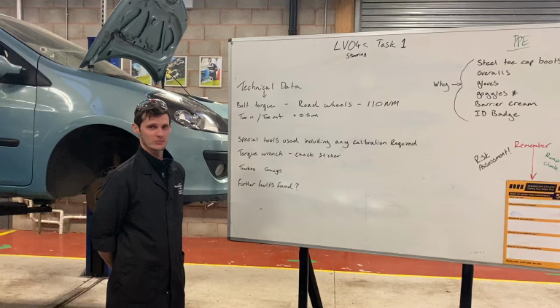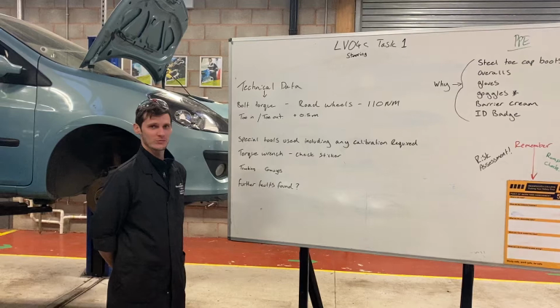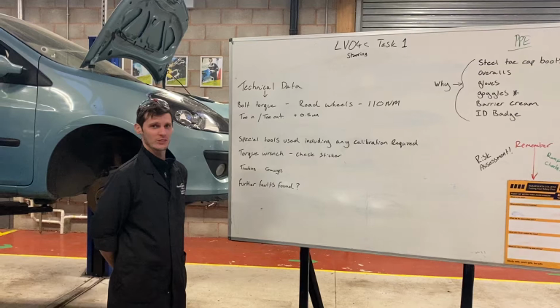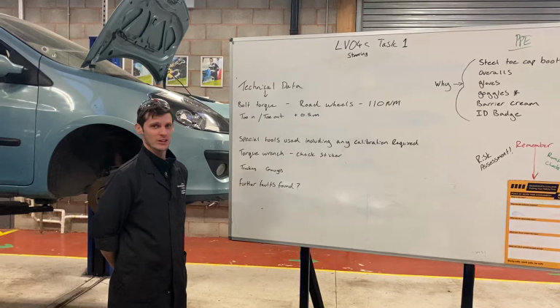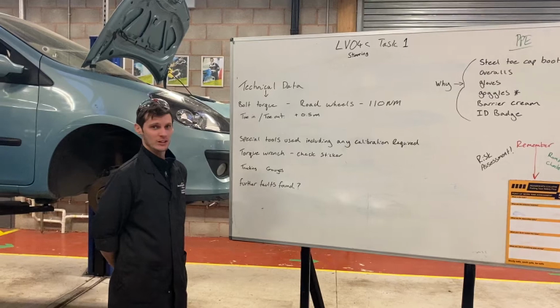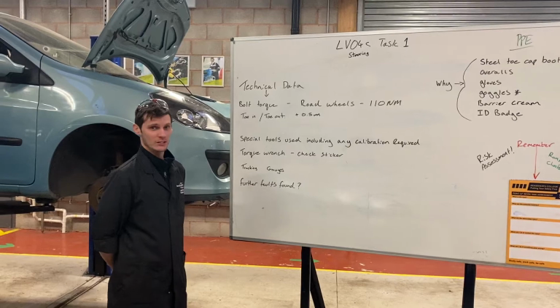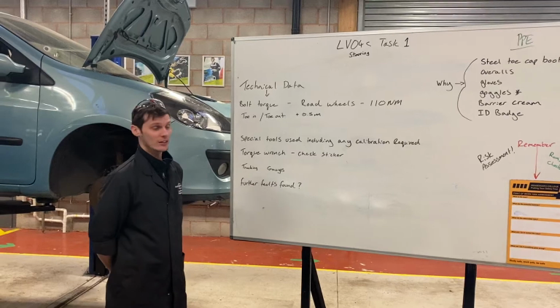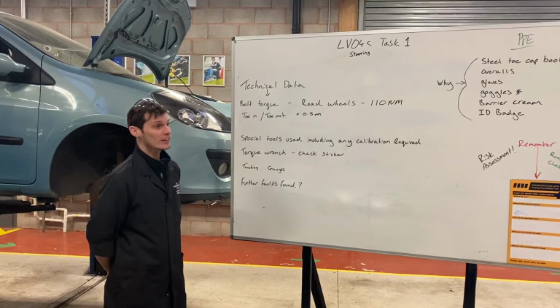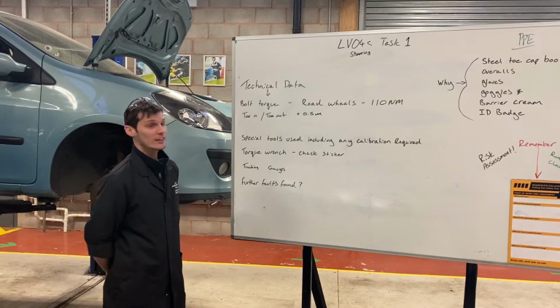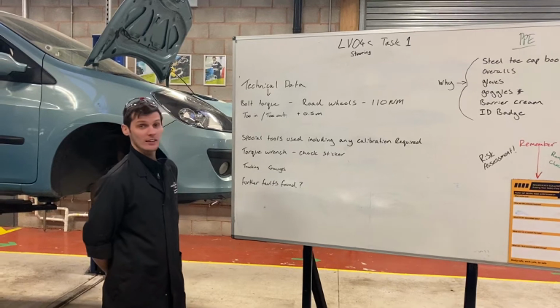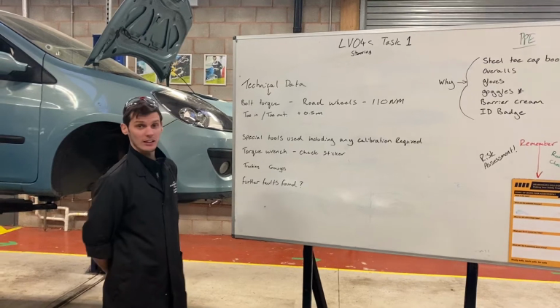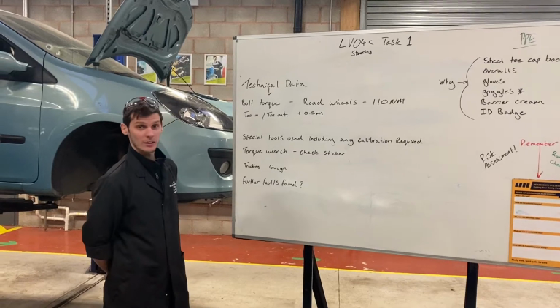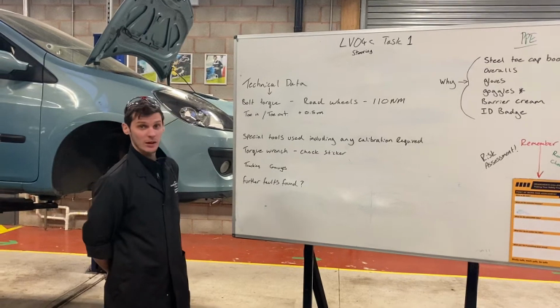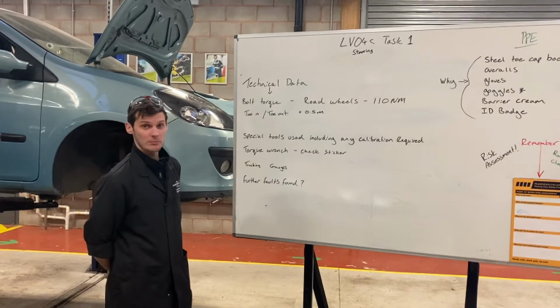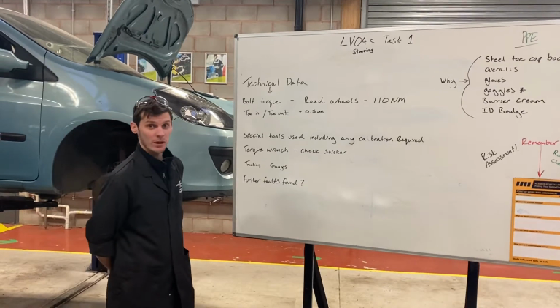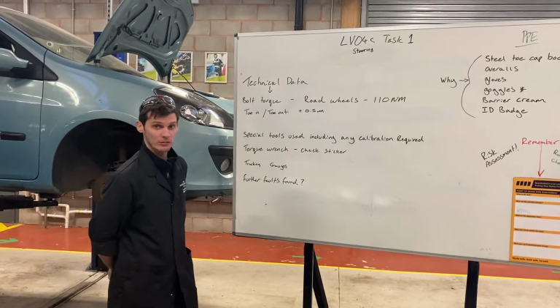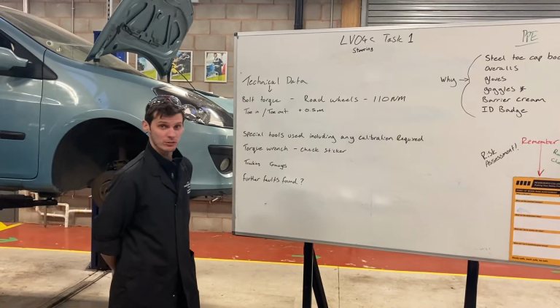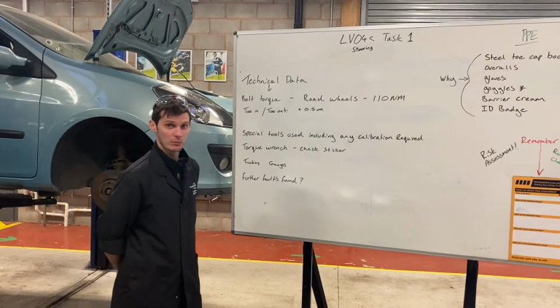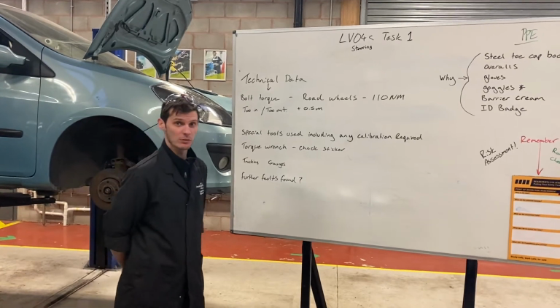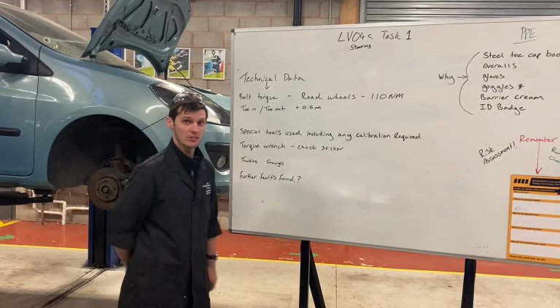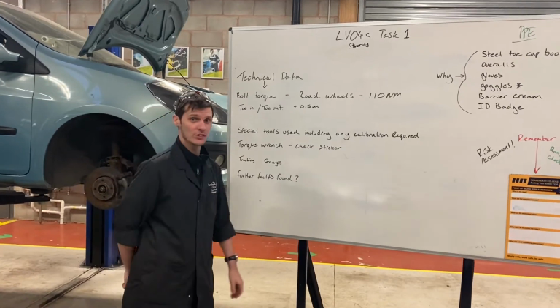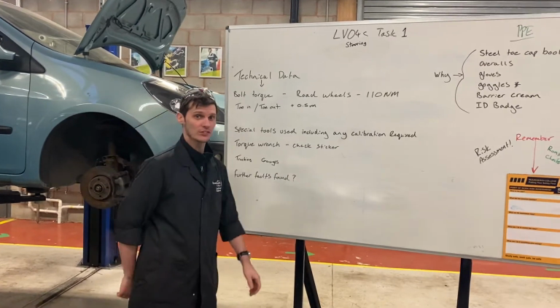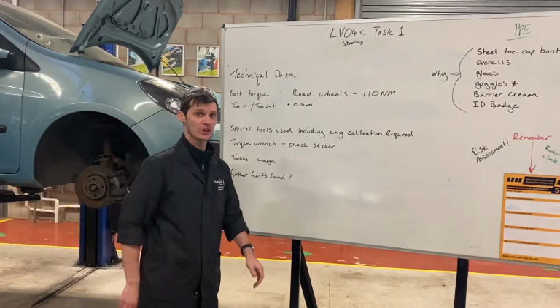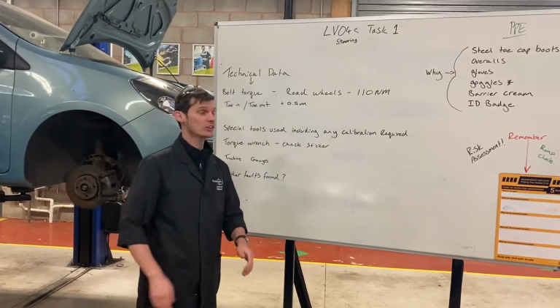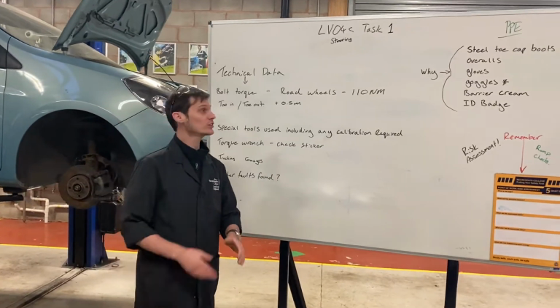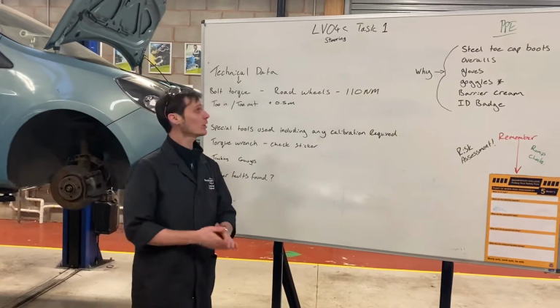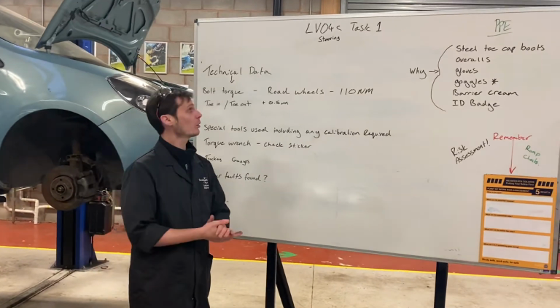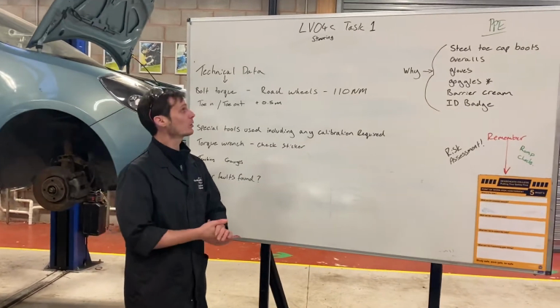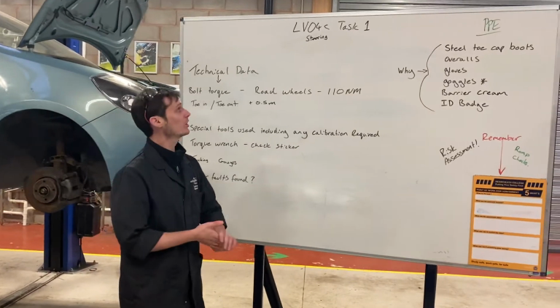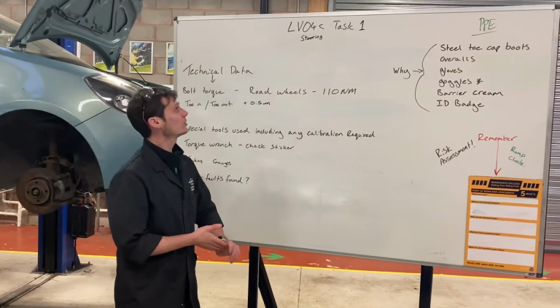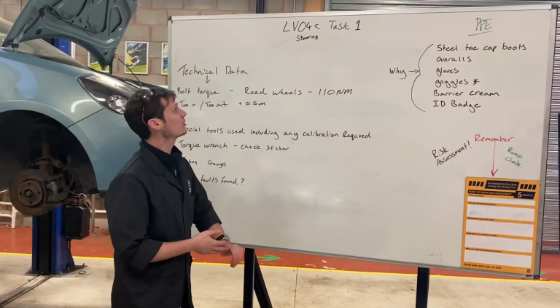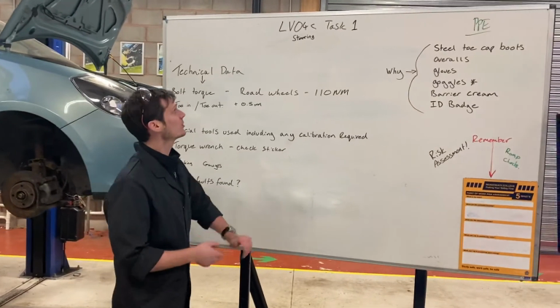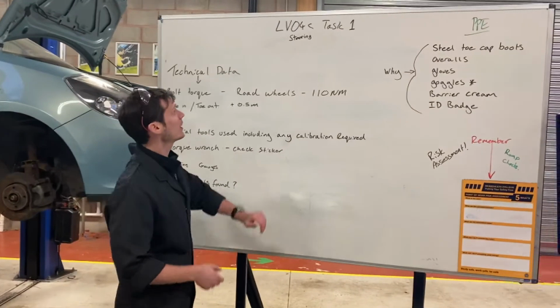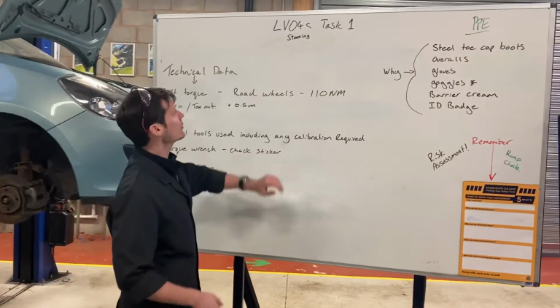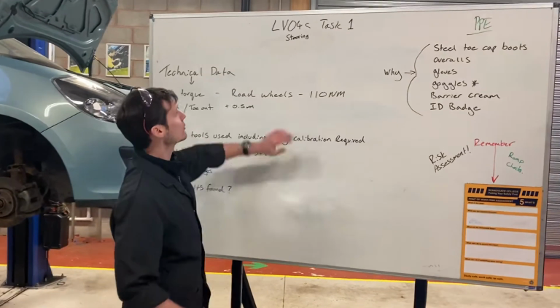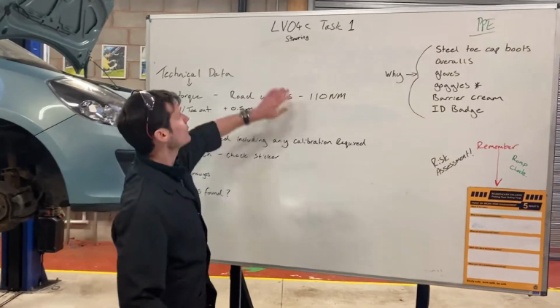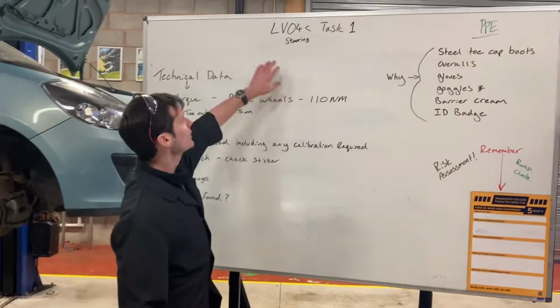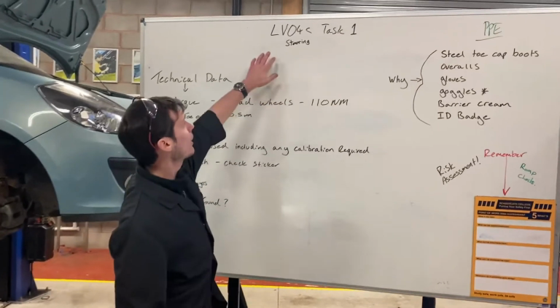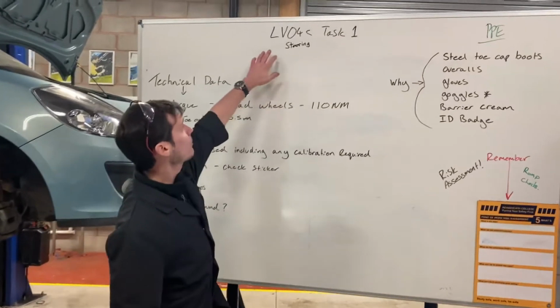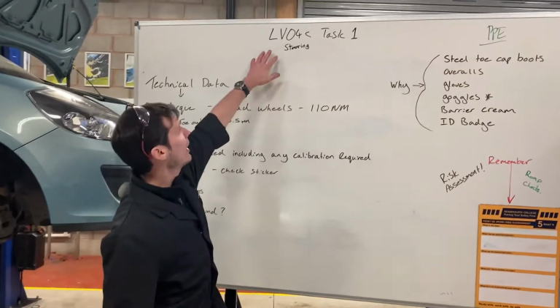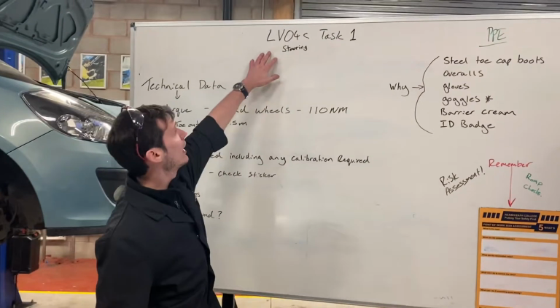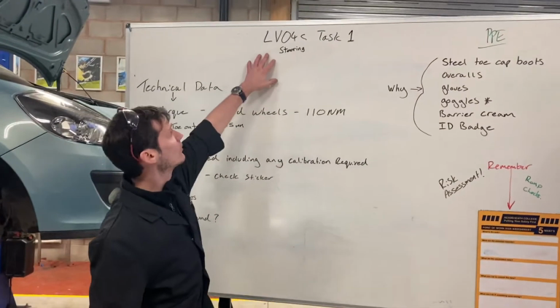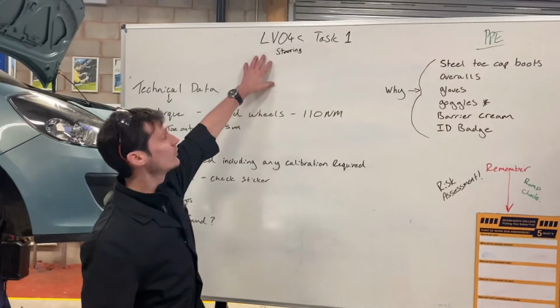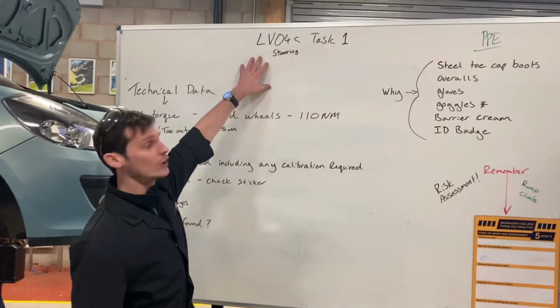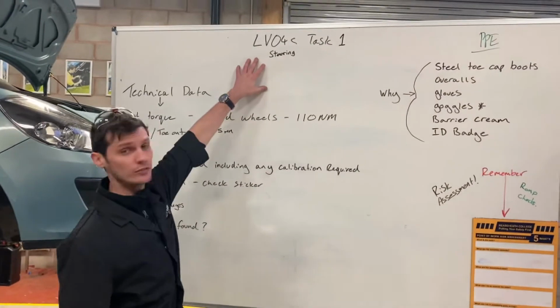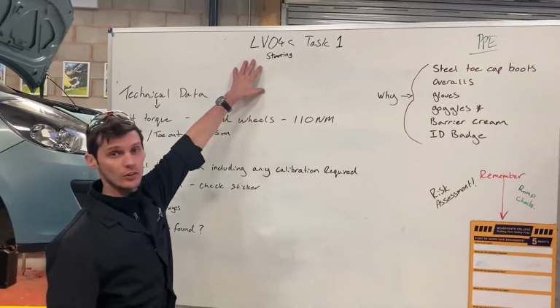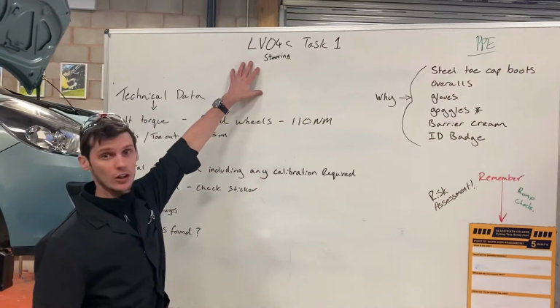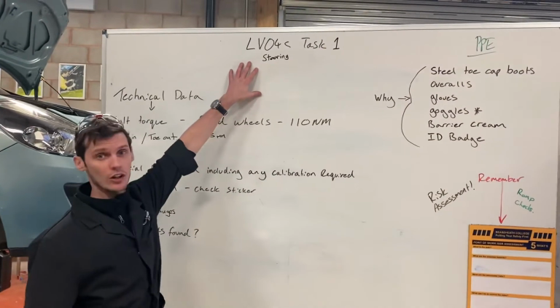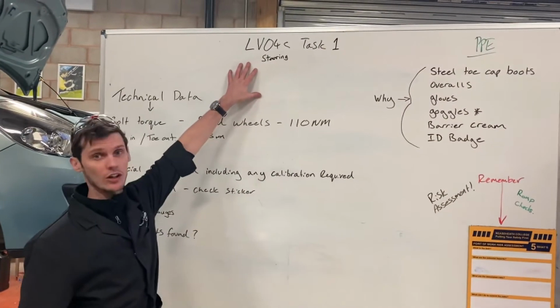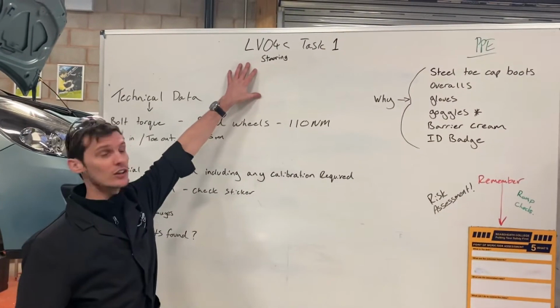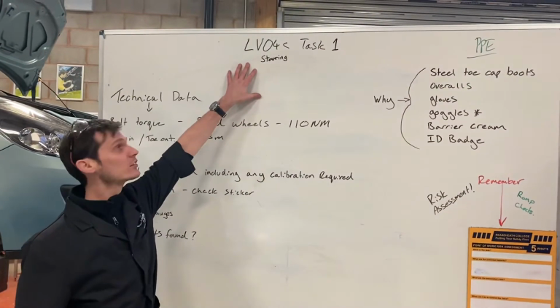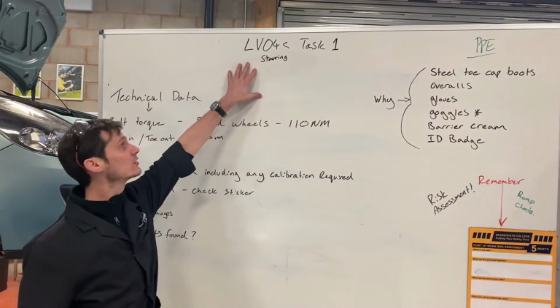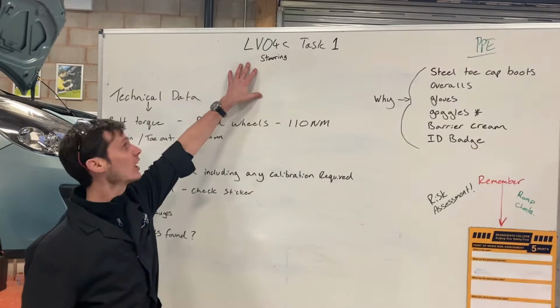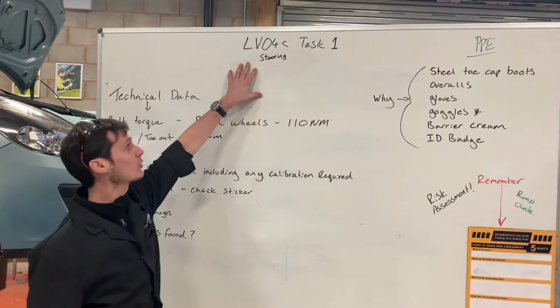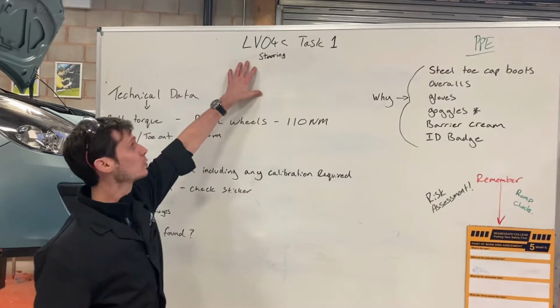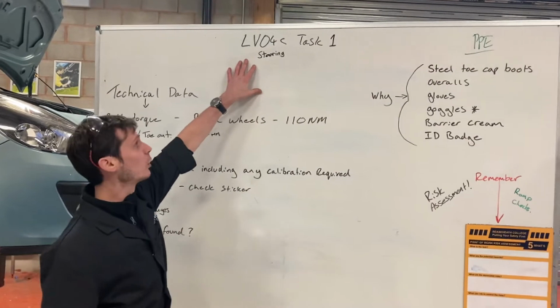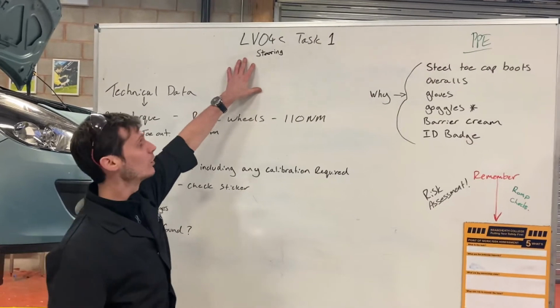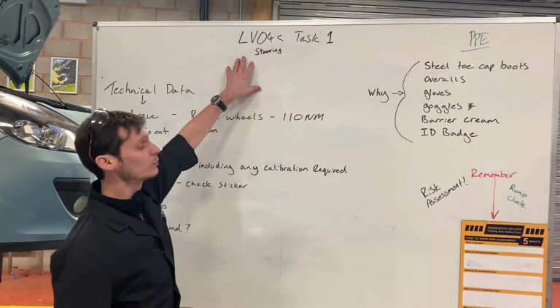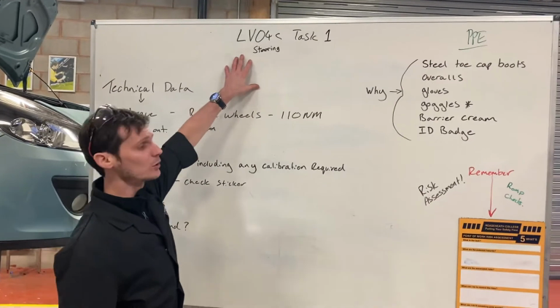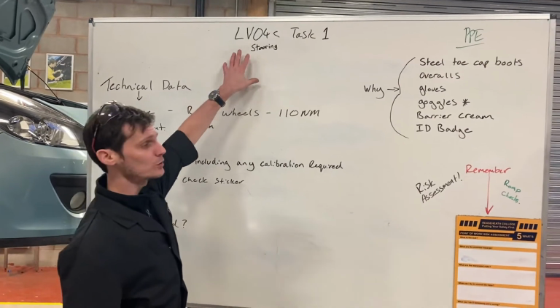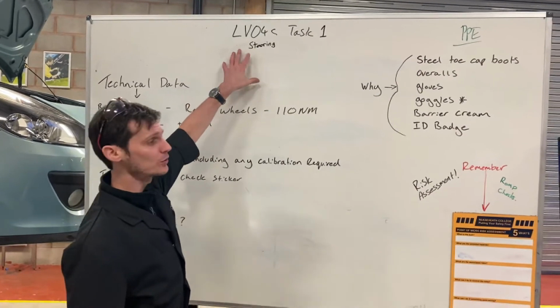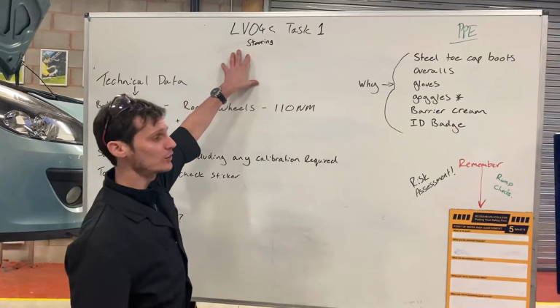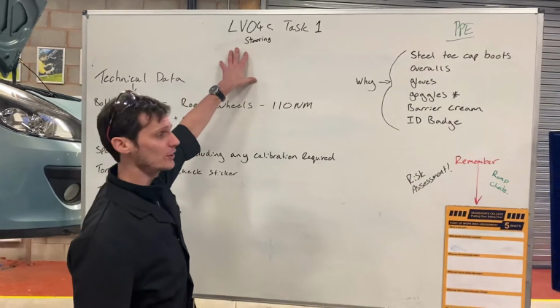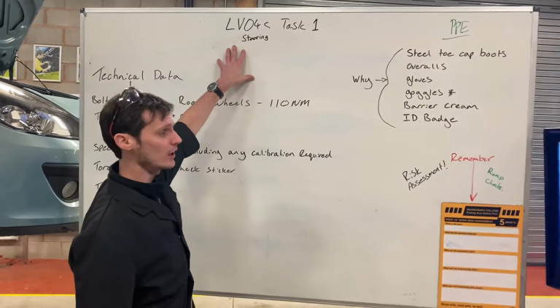Hello, I'm Matt from Reezy College, and what we're going to do today is recap LV04 Task 1, which is steering.